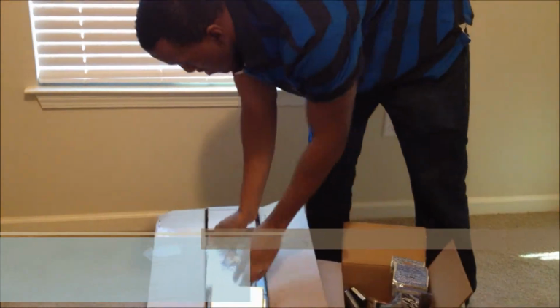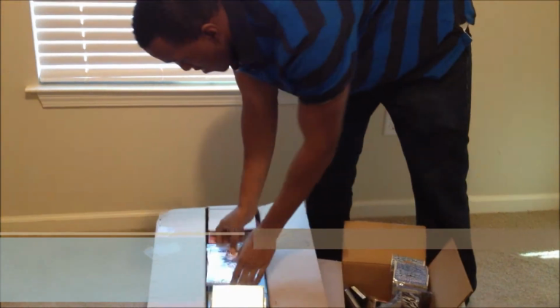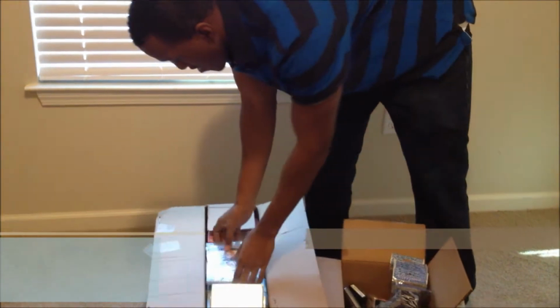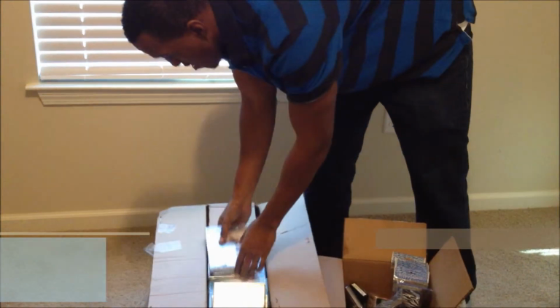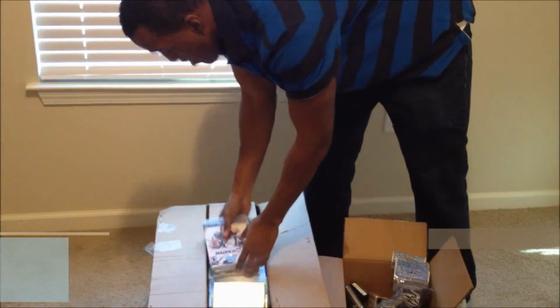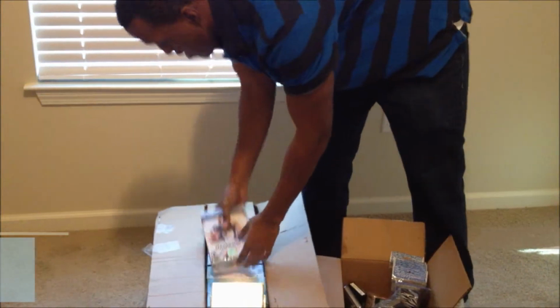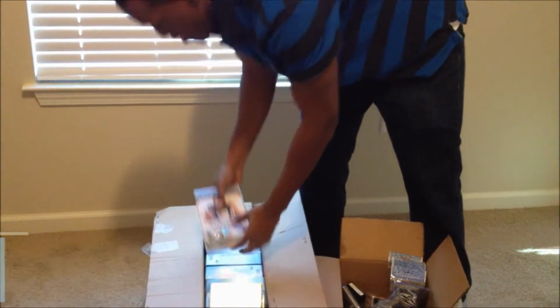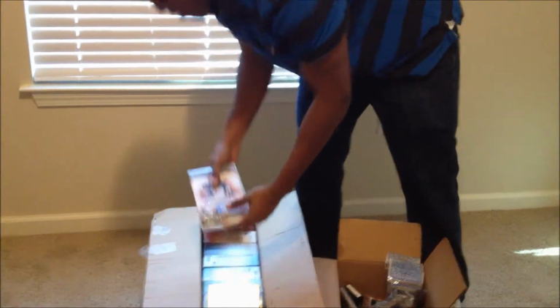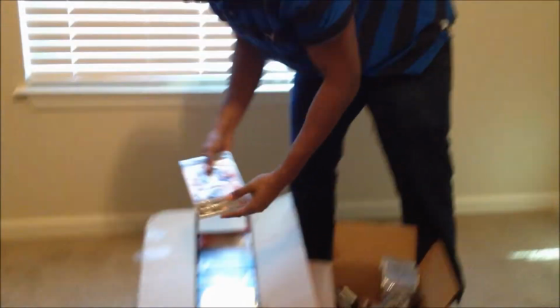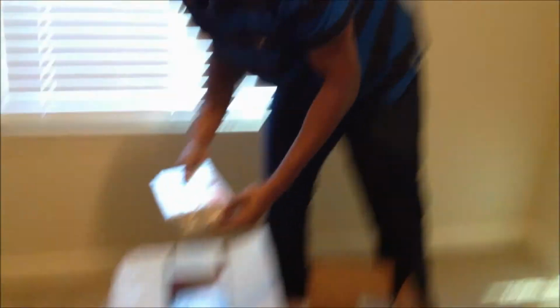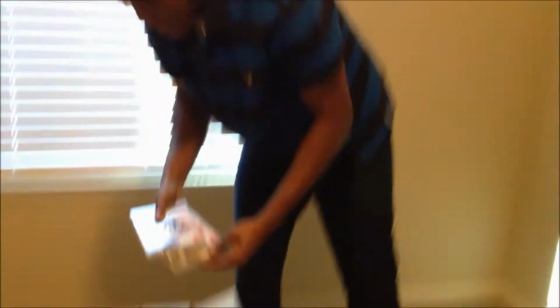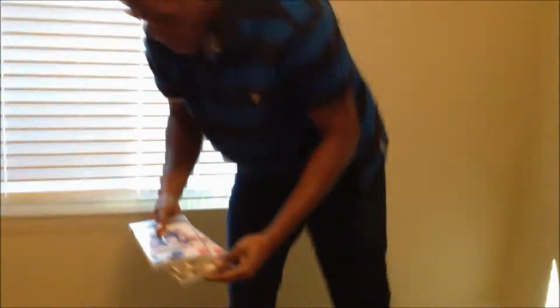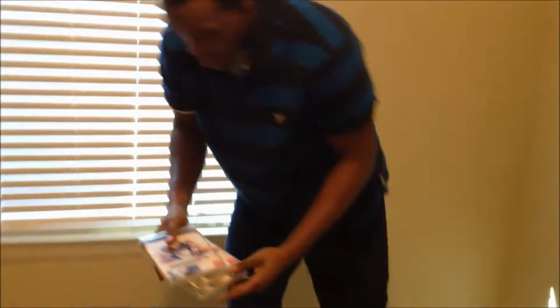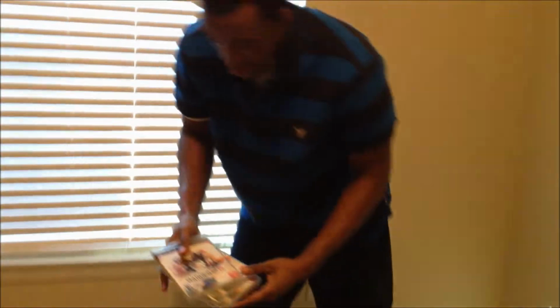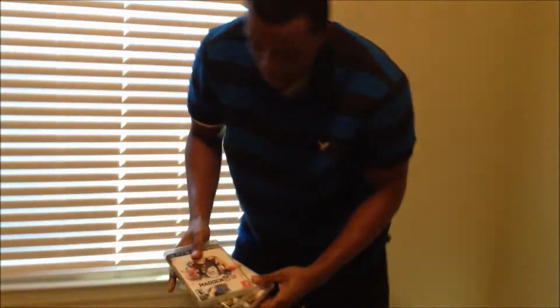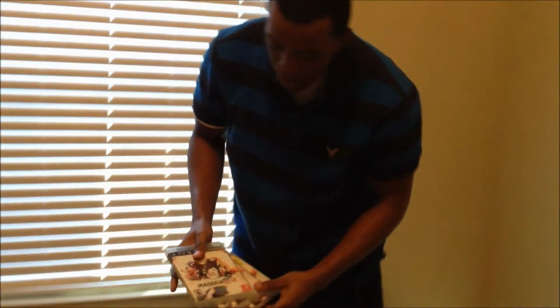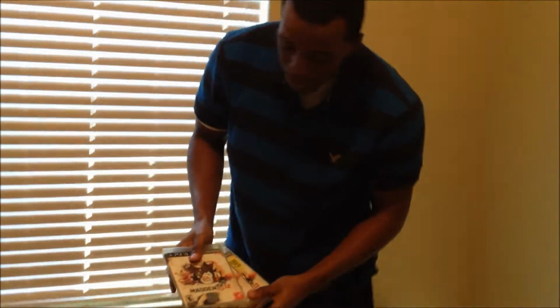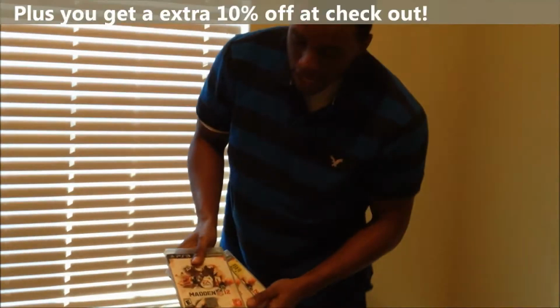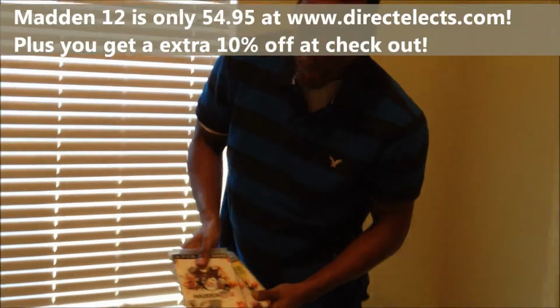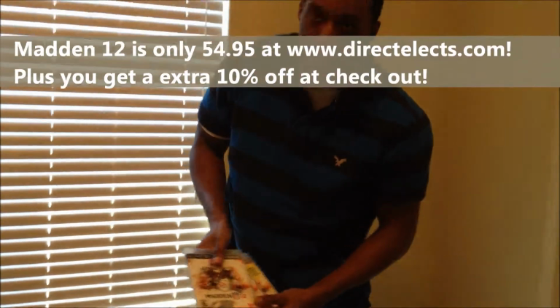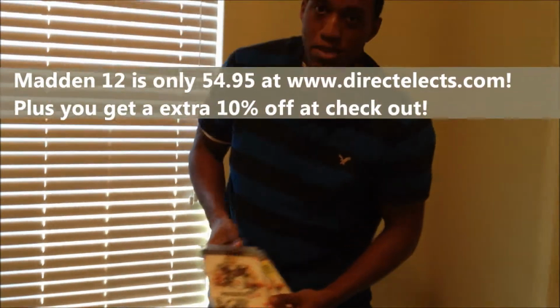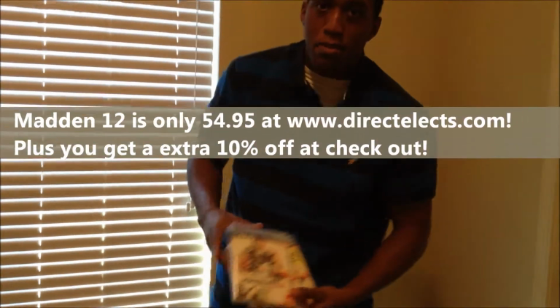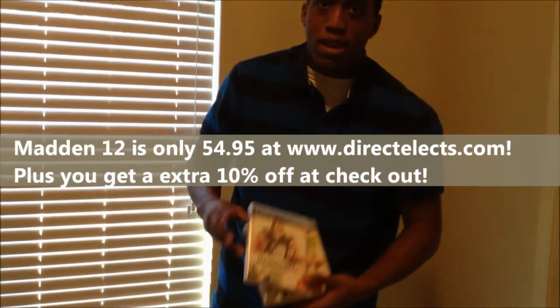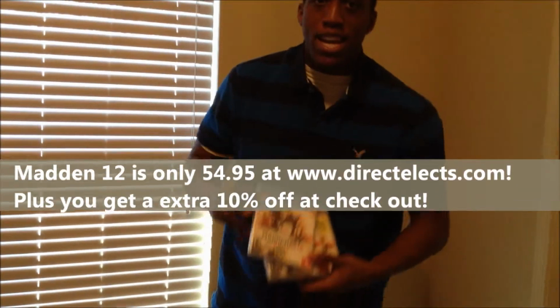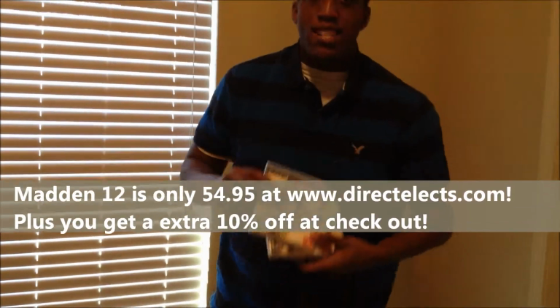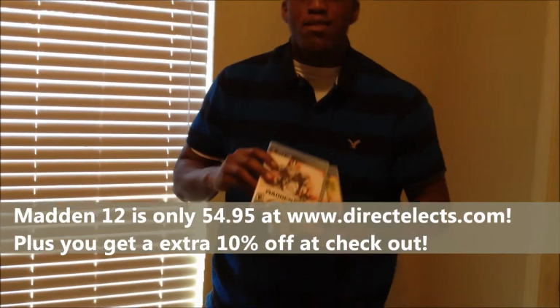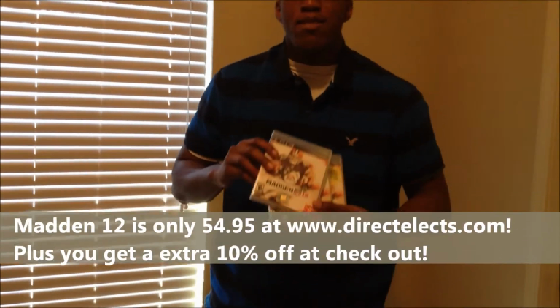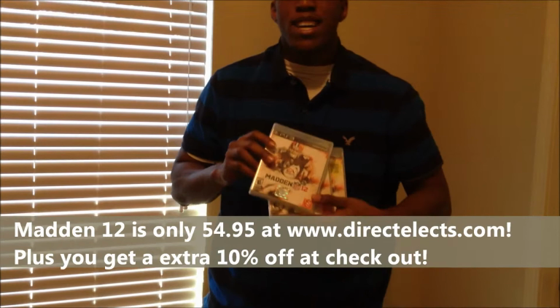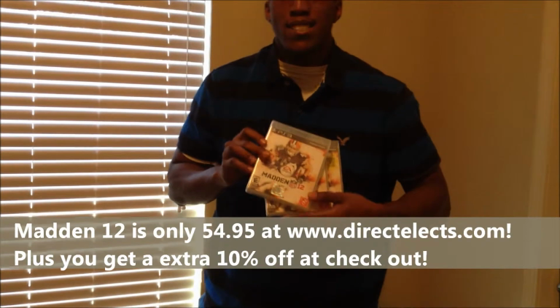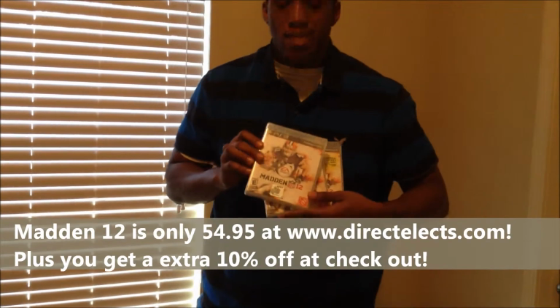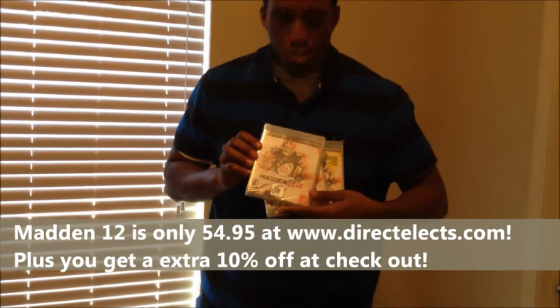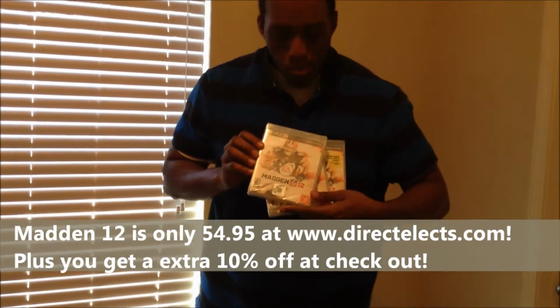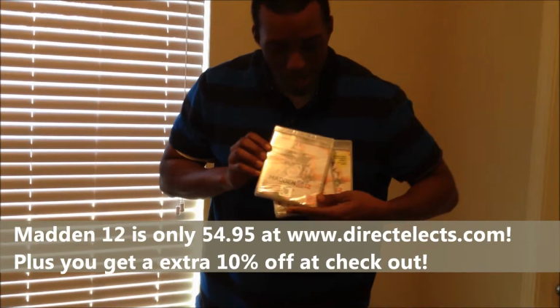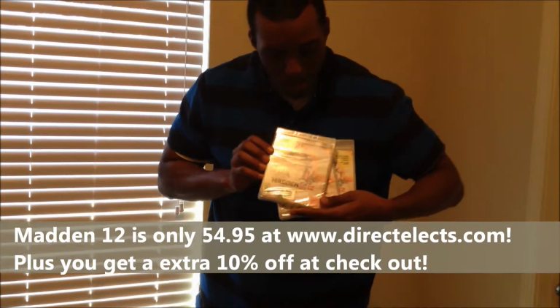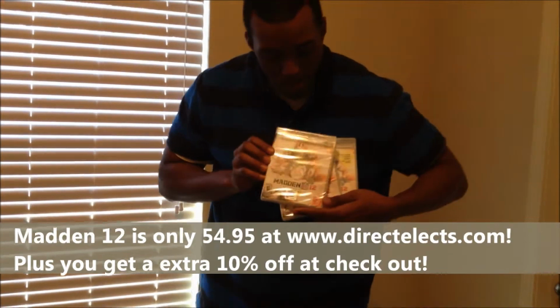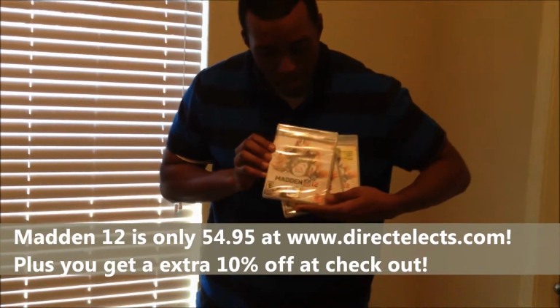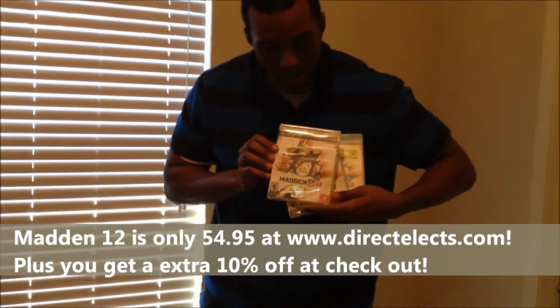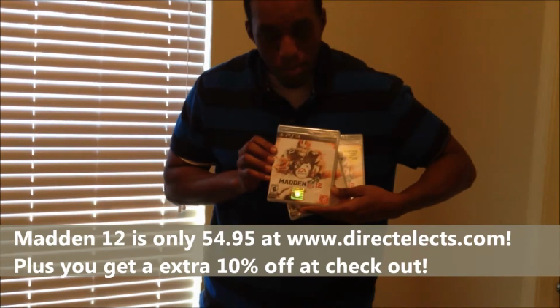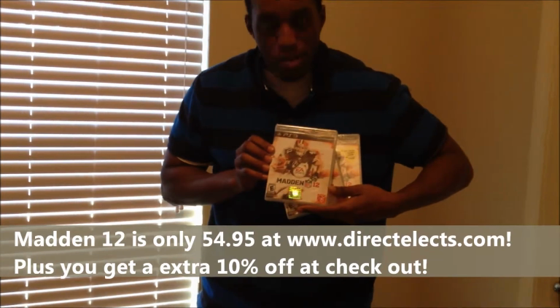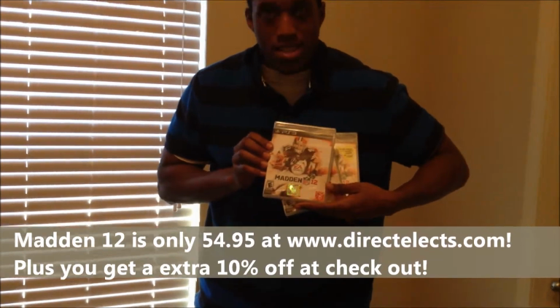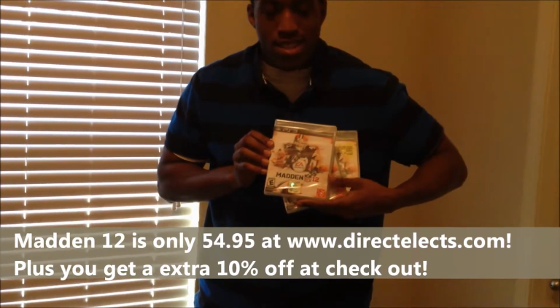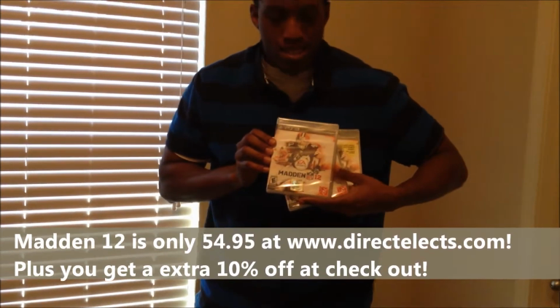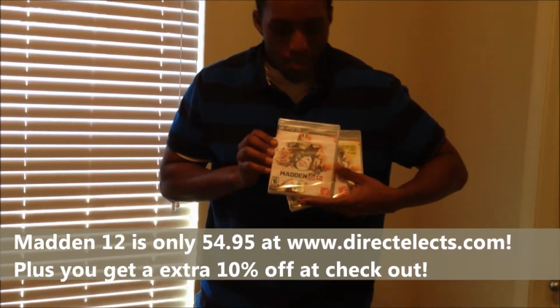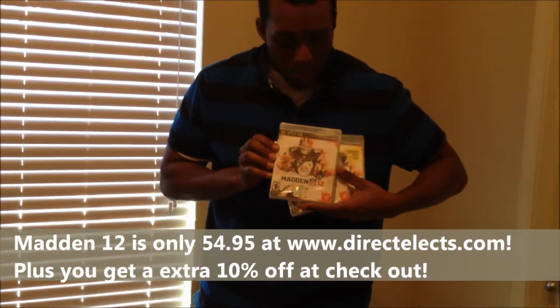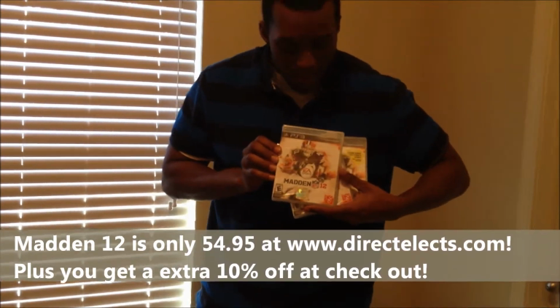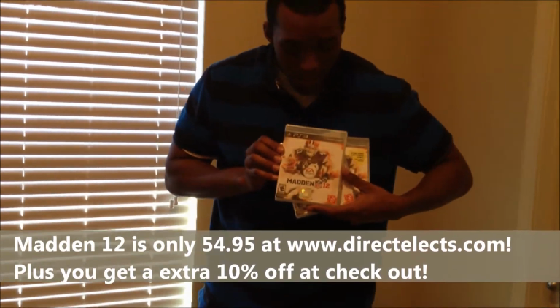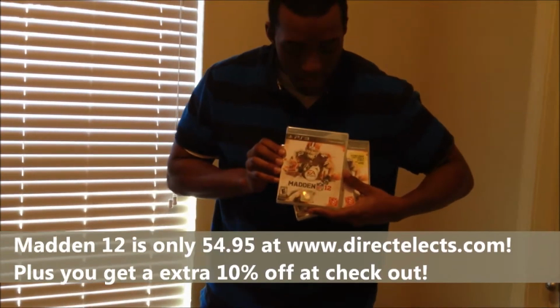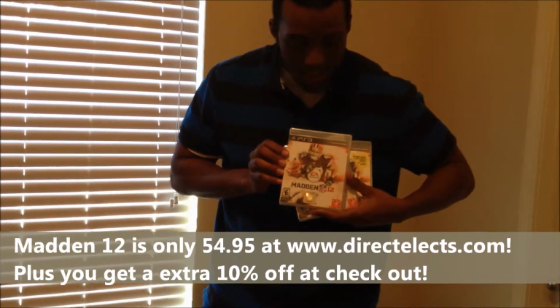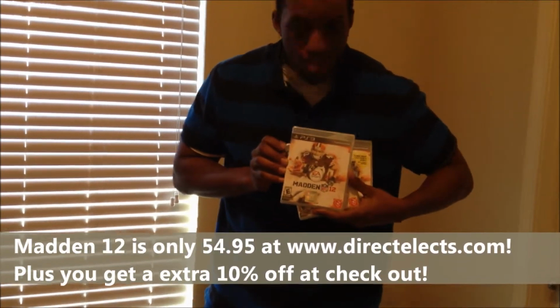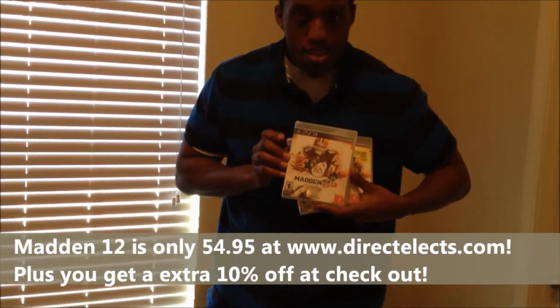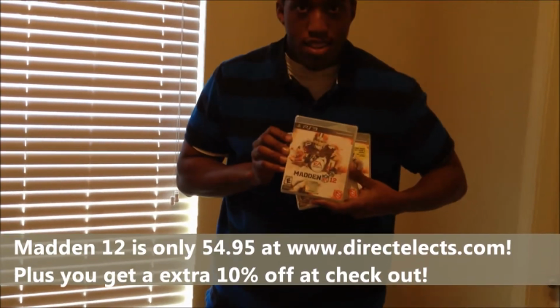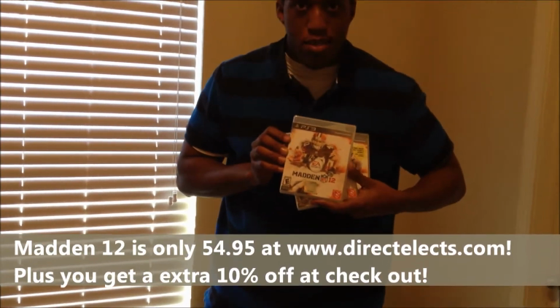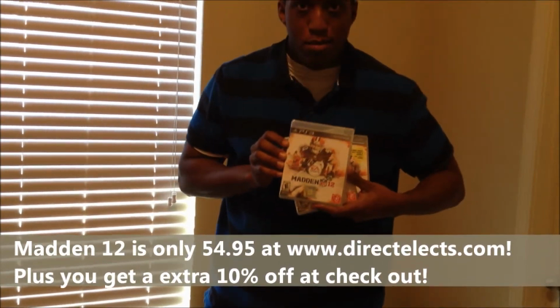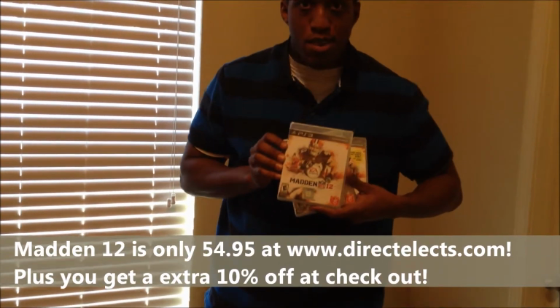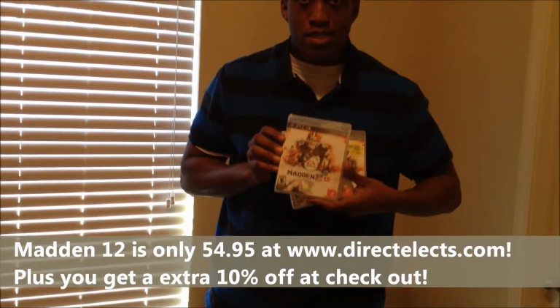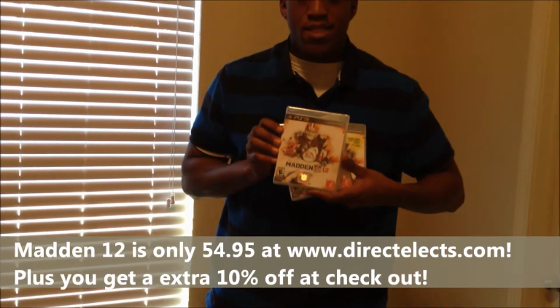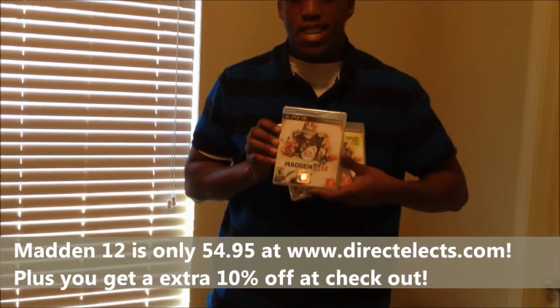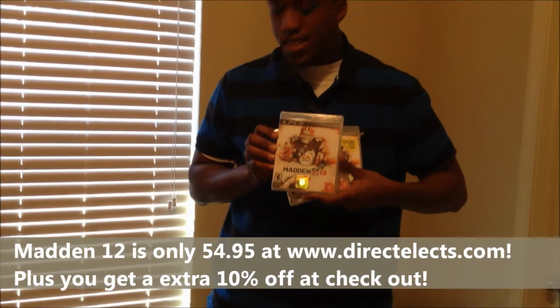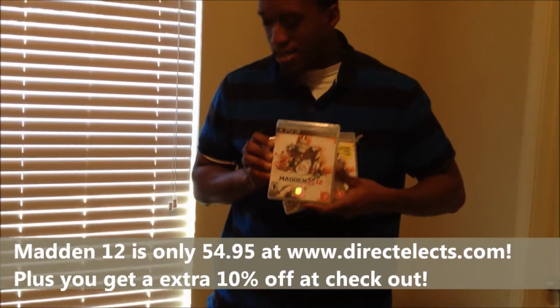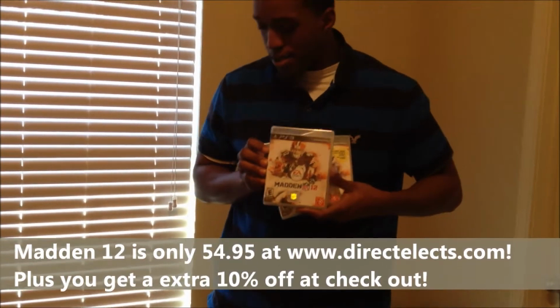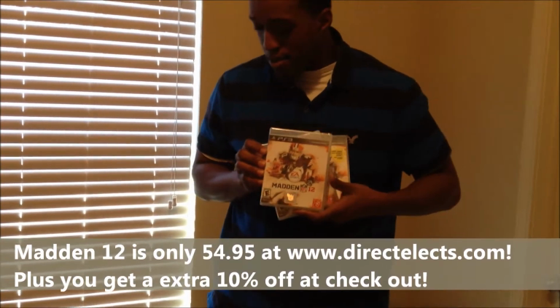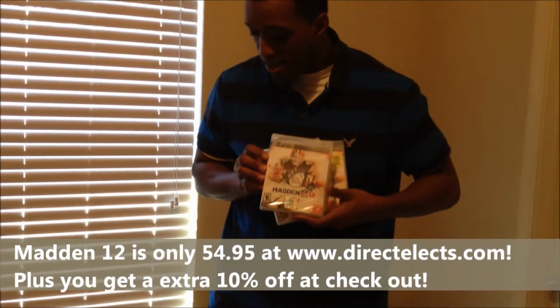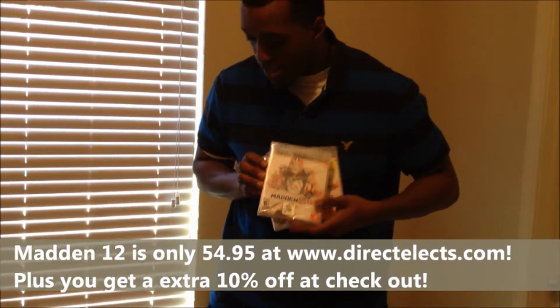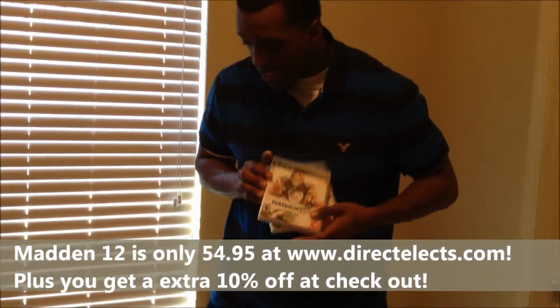Here we got three copies of Madden 2012 for PlayStation 3. They'll be on site soon today.